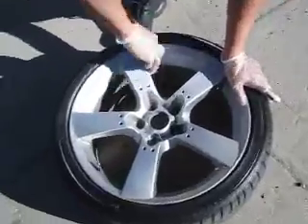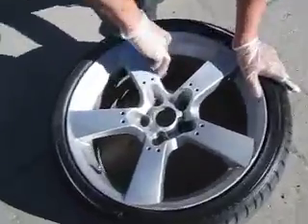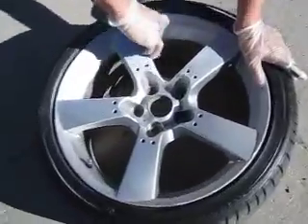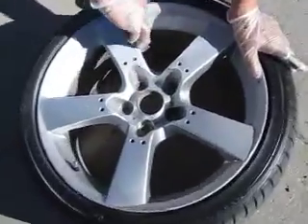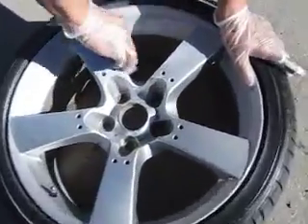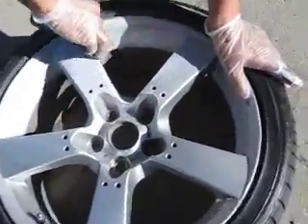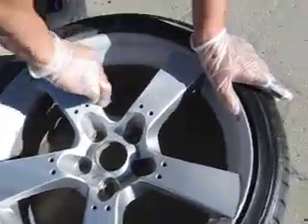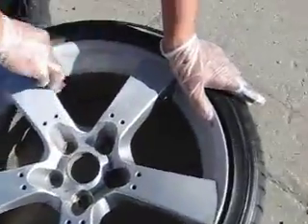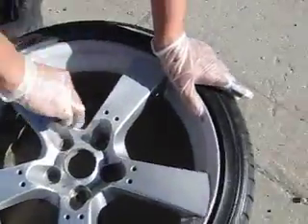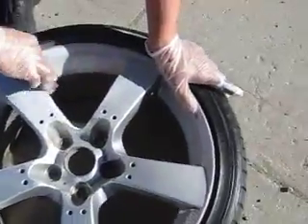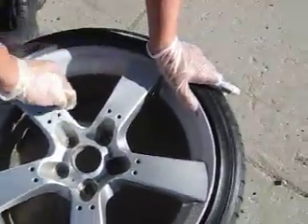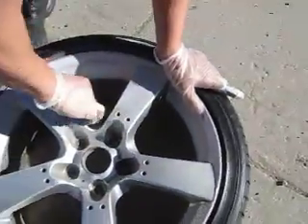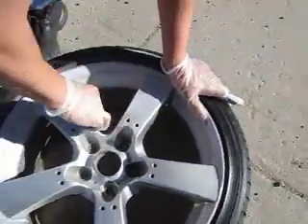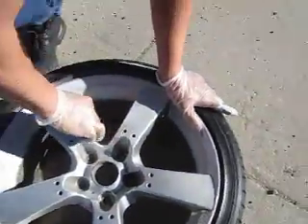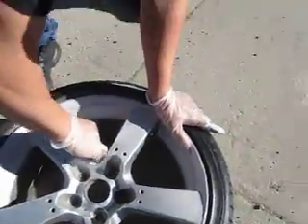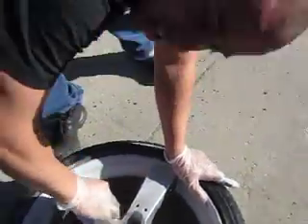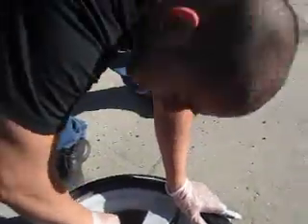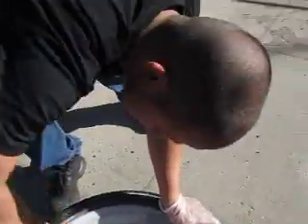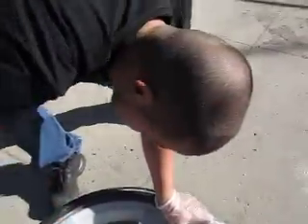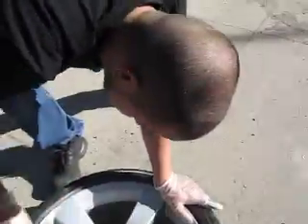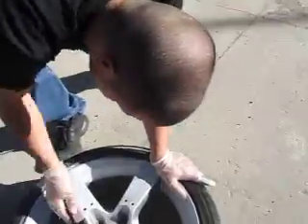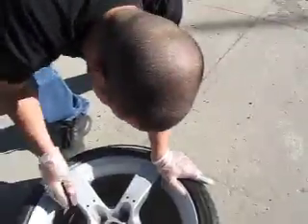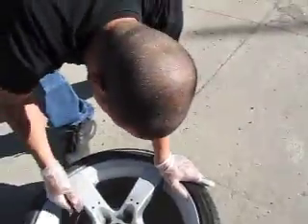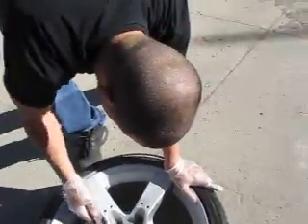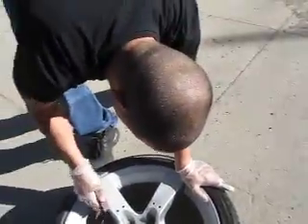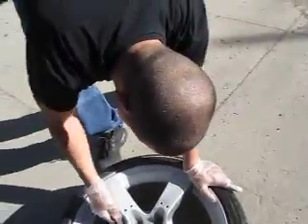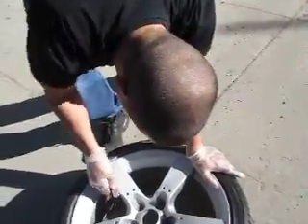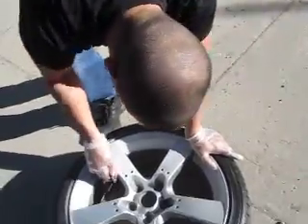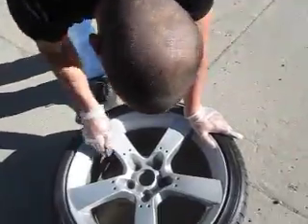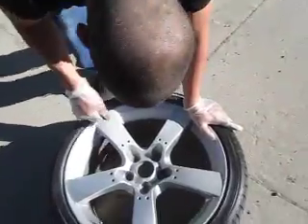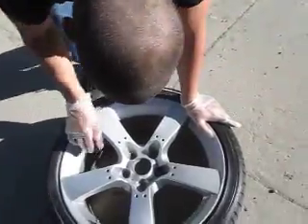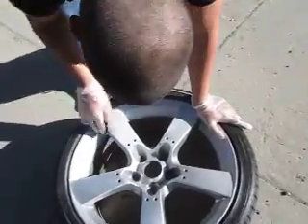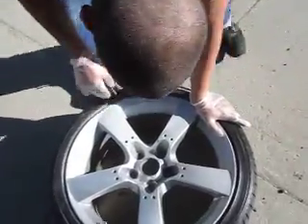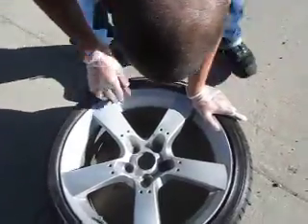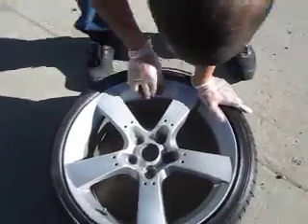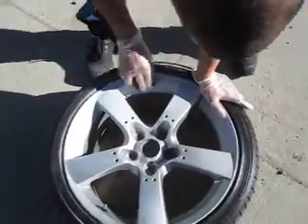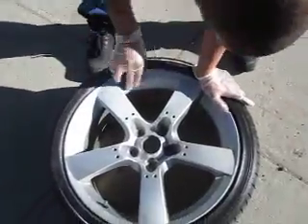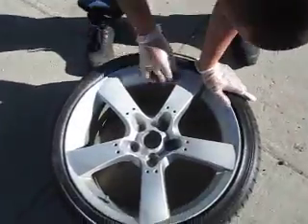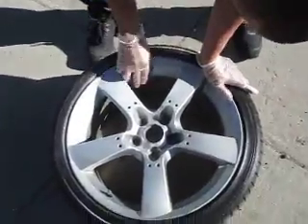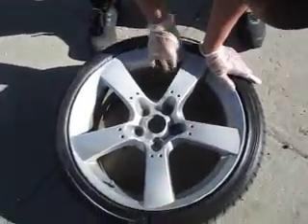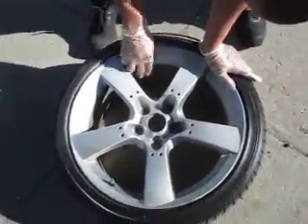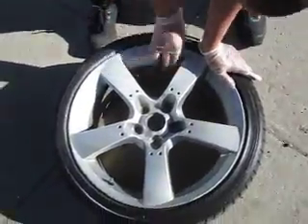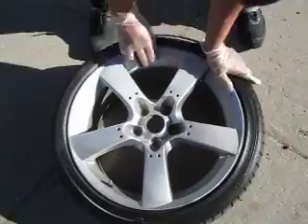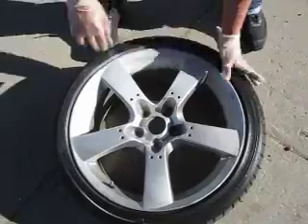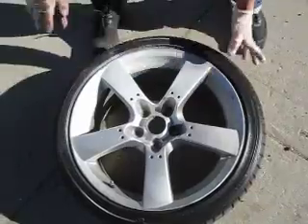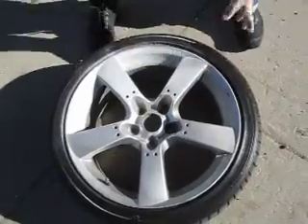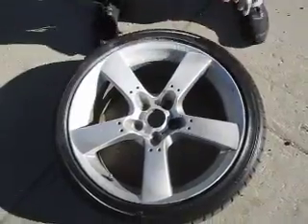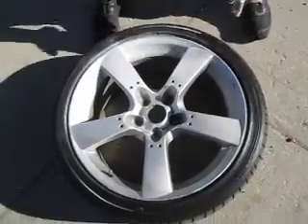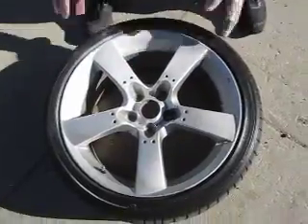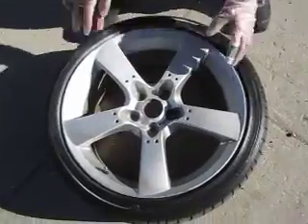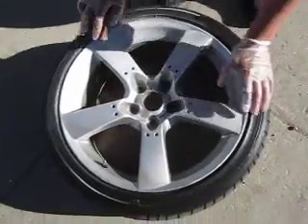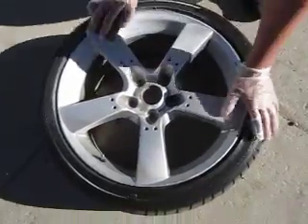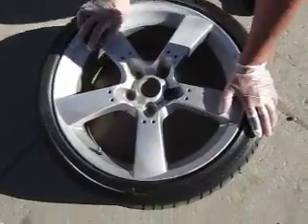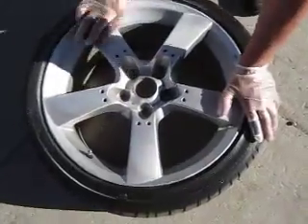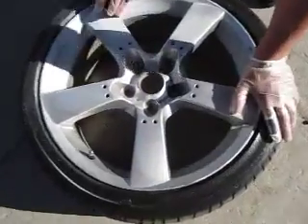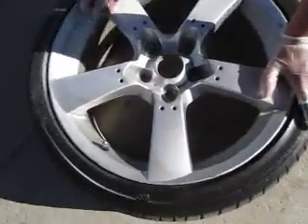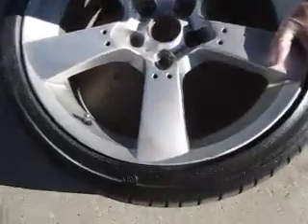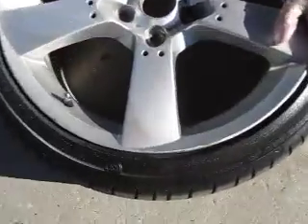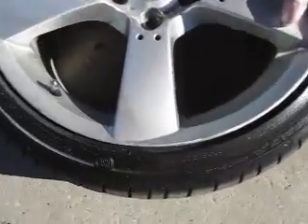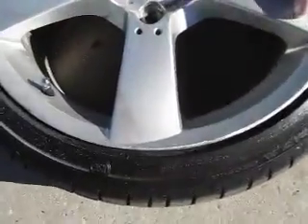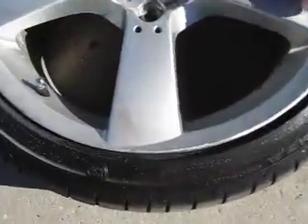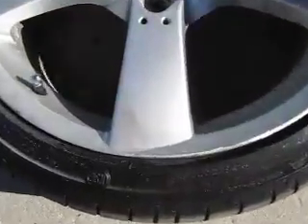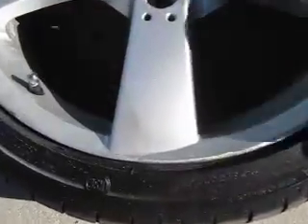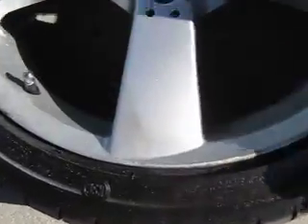What are we doing right now? Custom work. I'm sanding down the rim. I'm going to frame it. I'm going to paint it black.